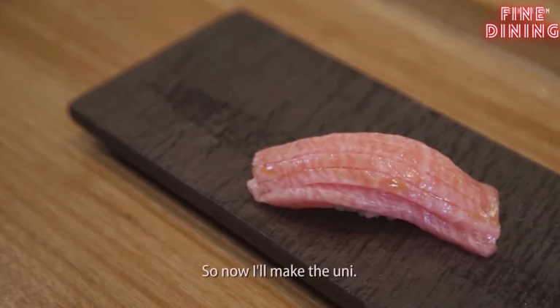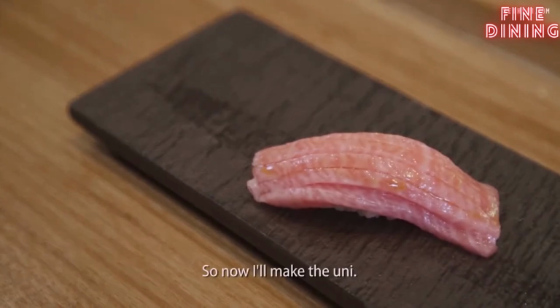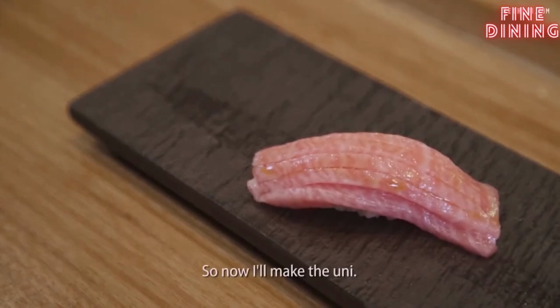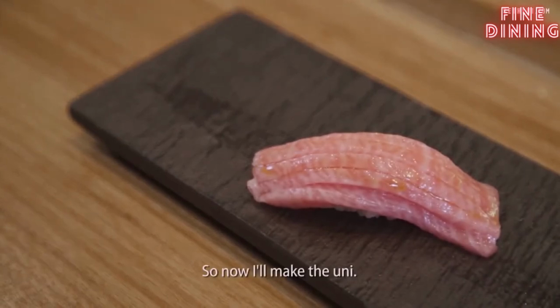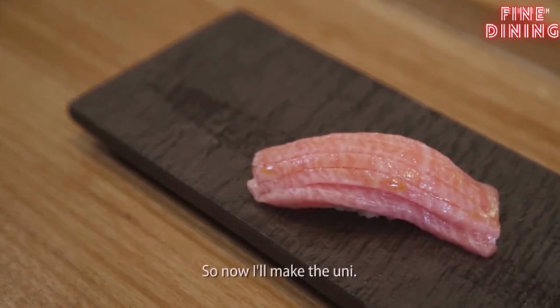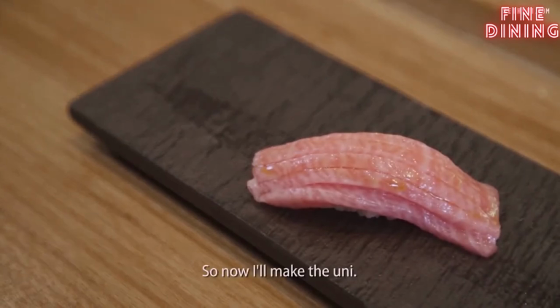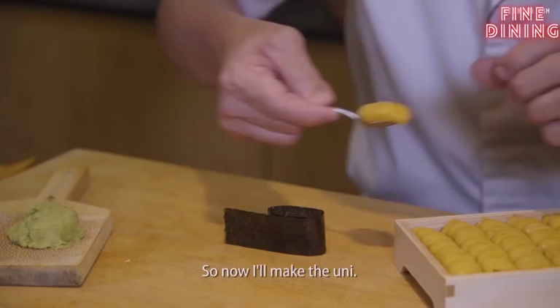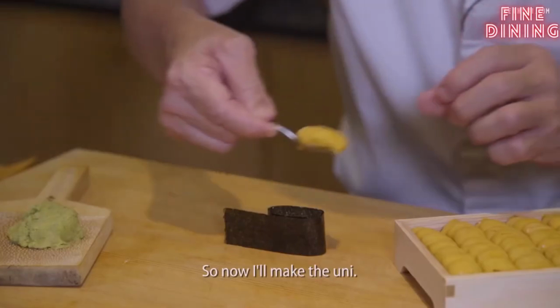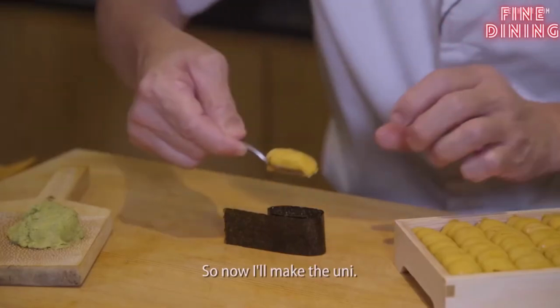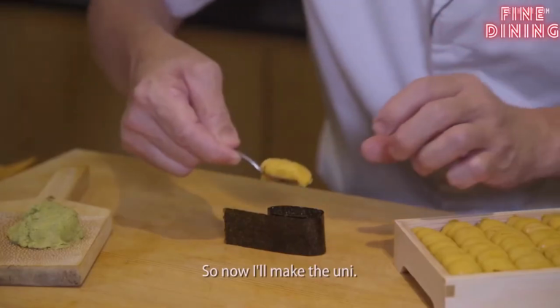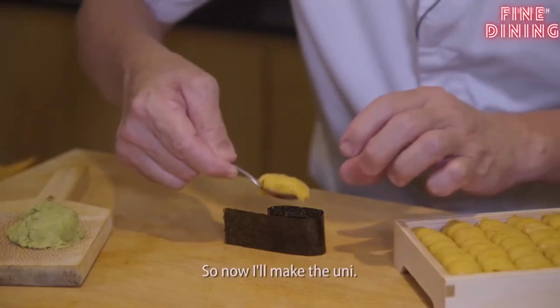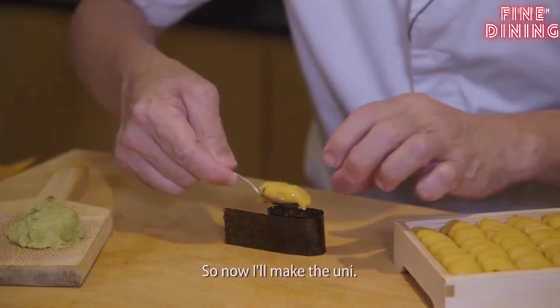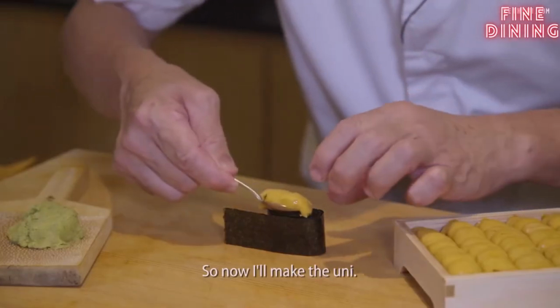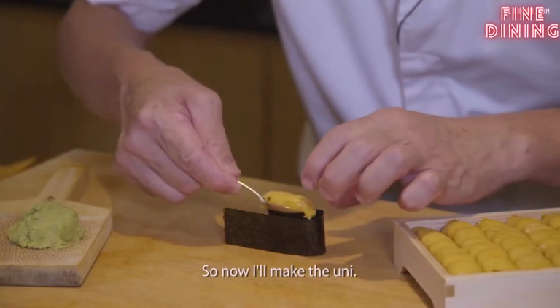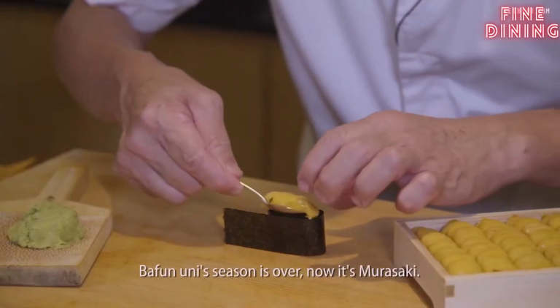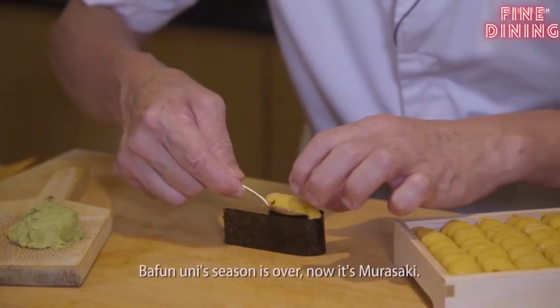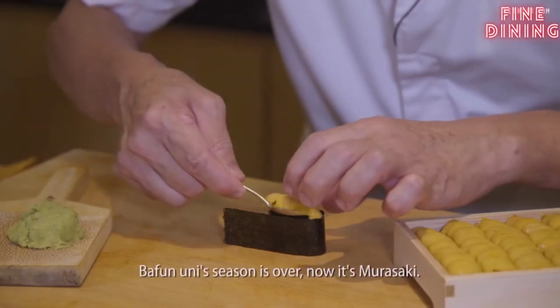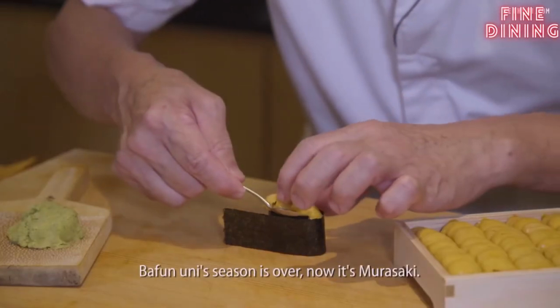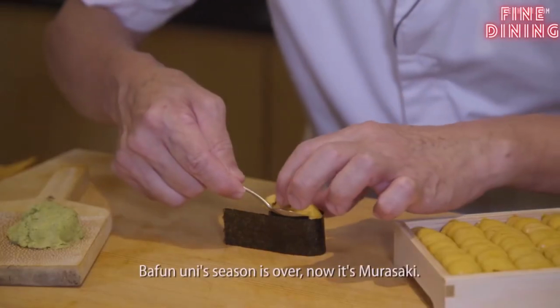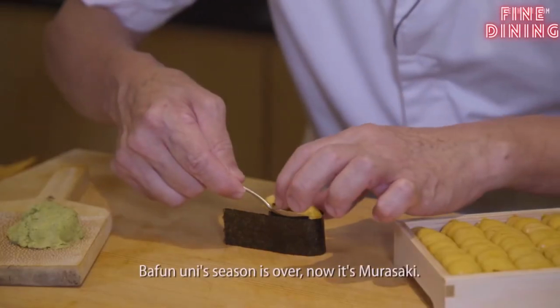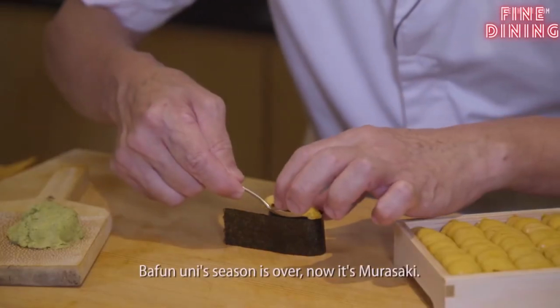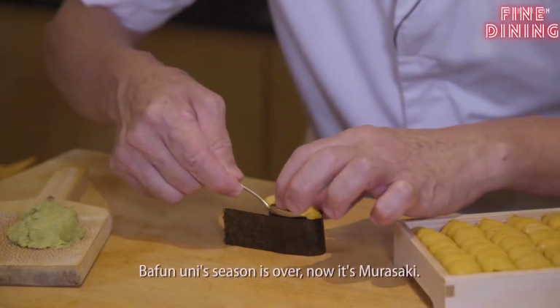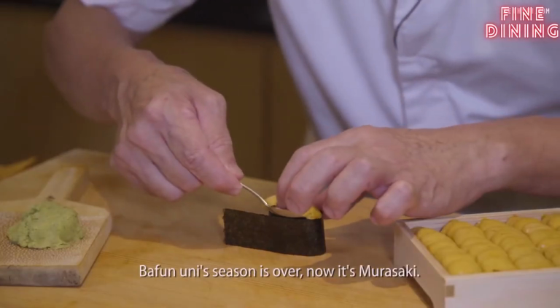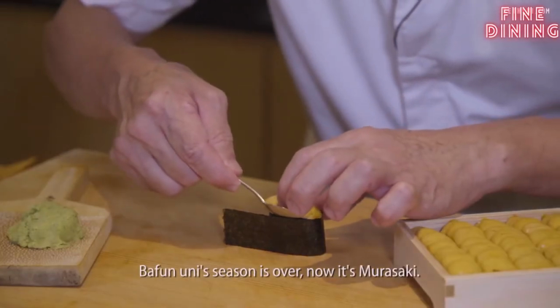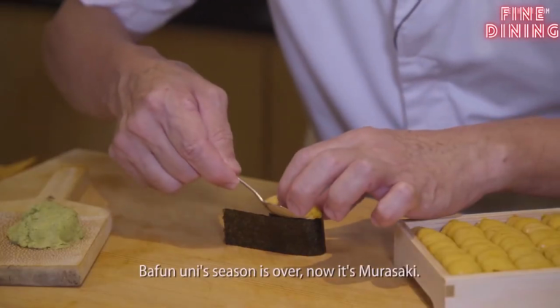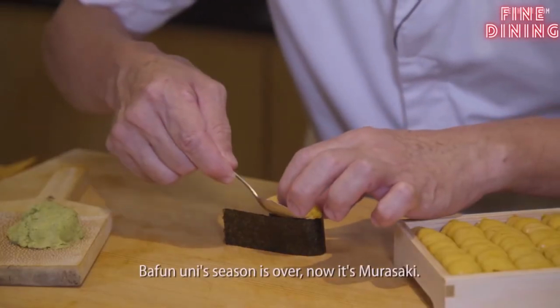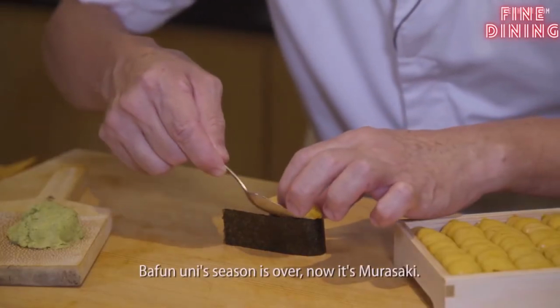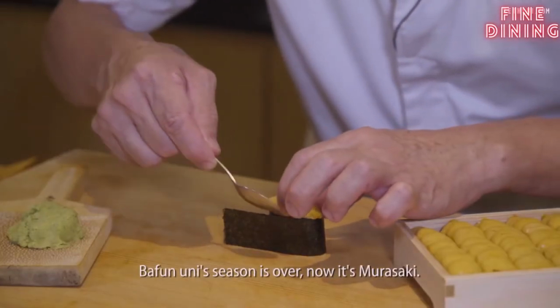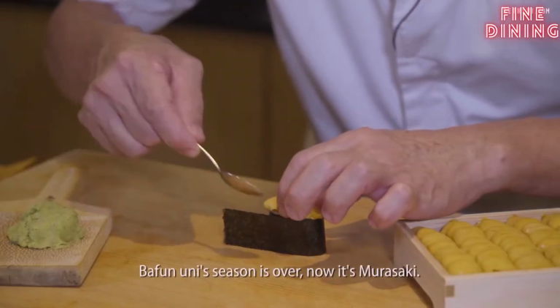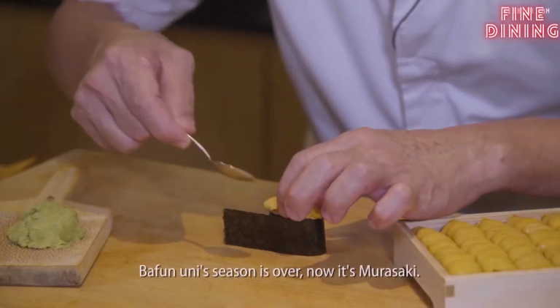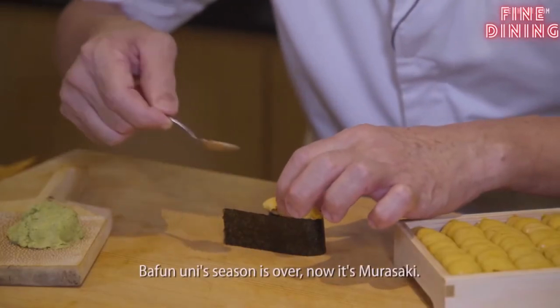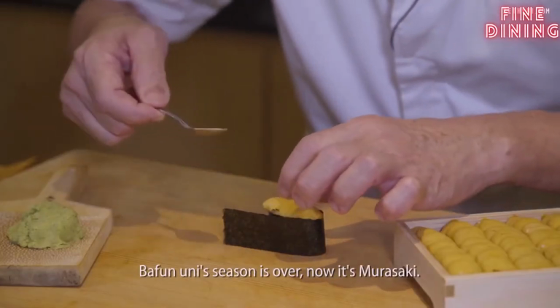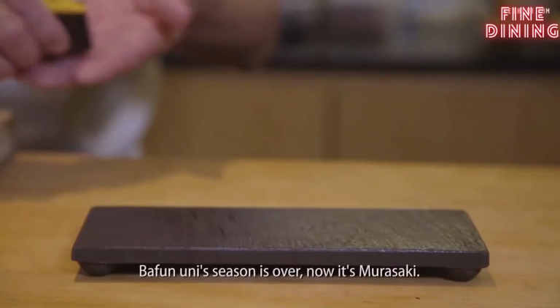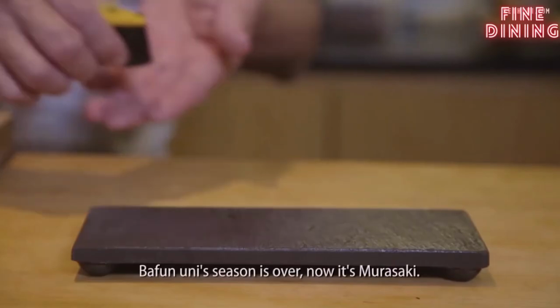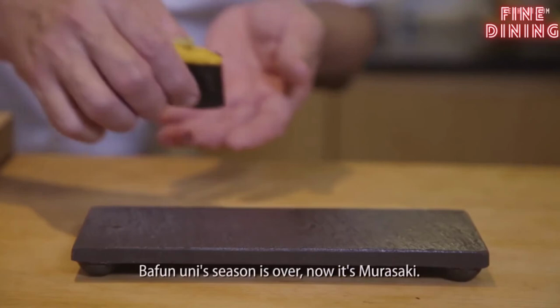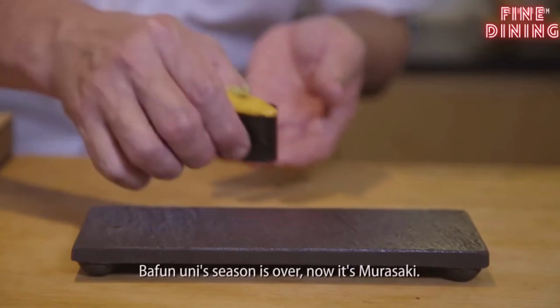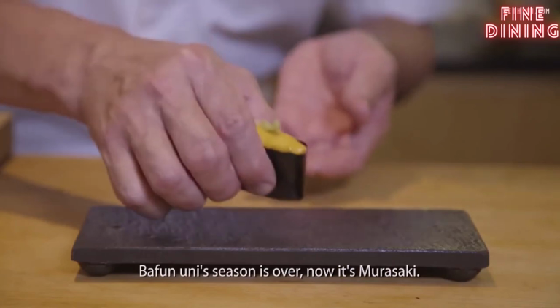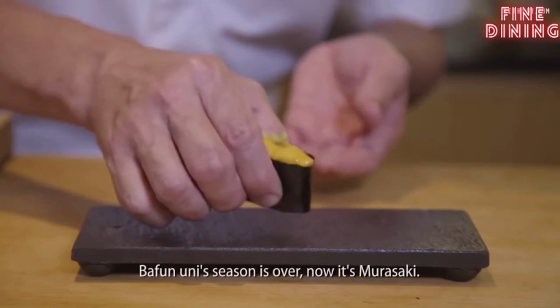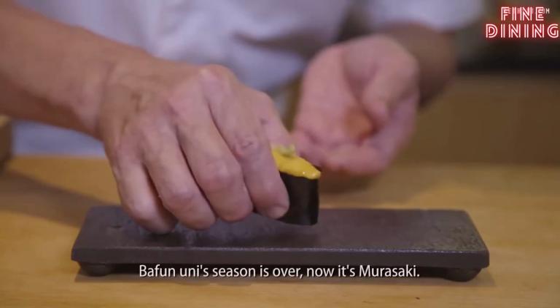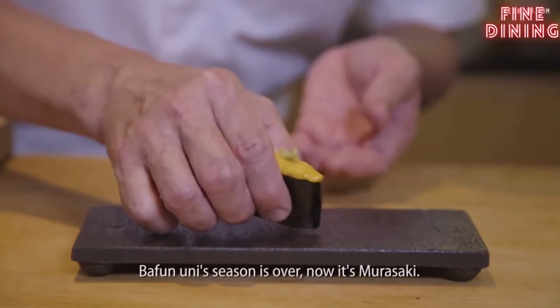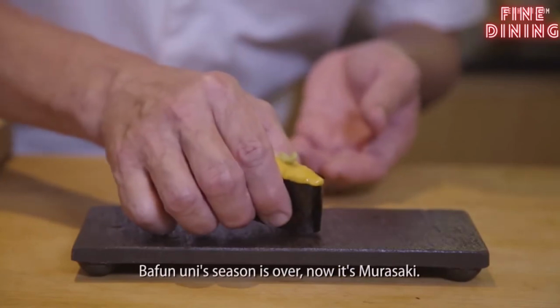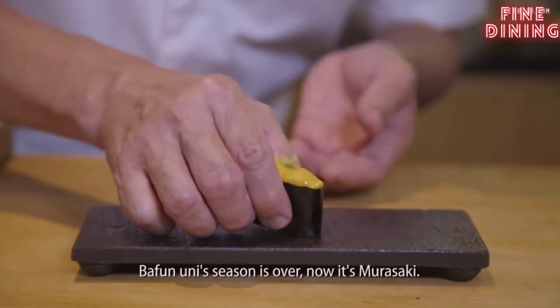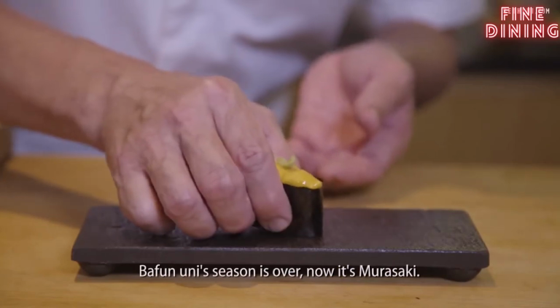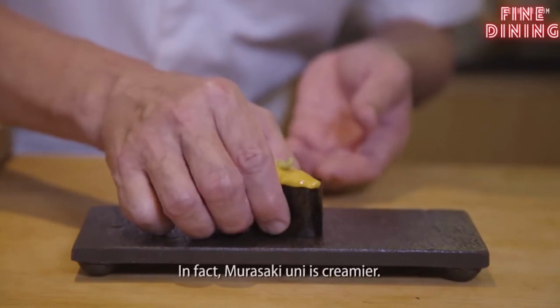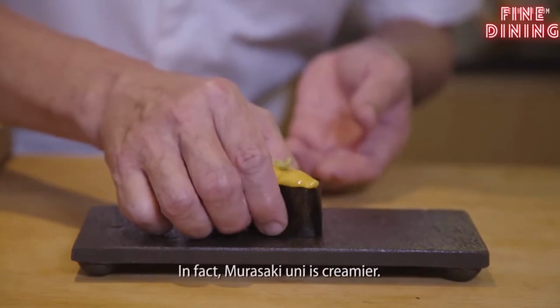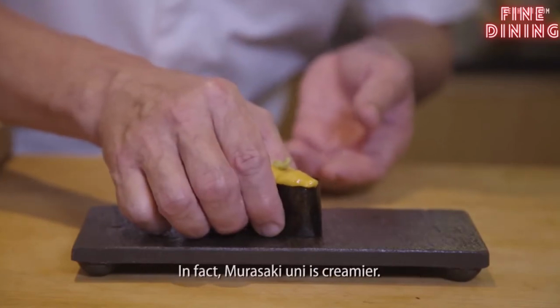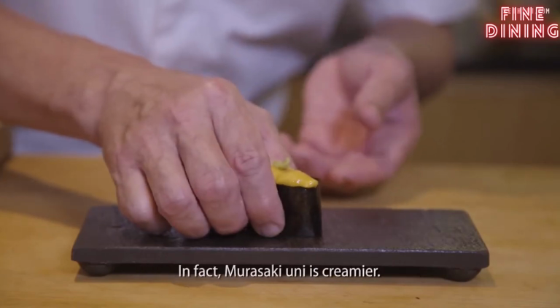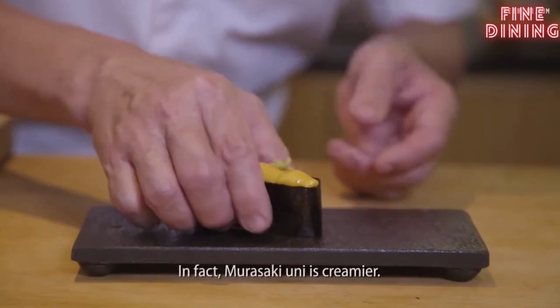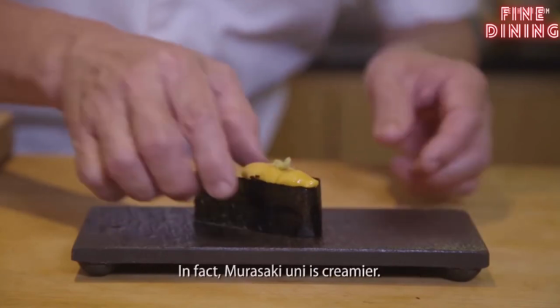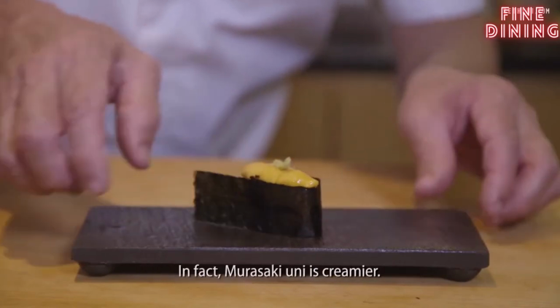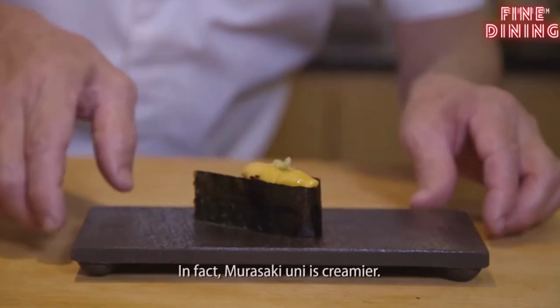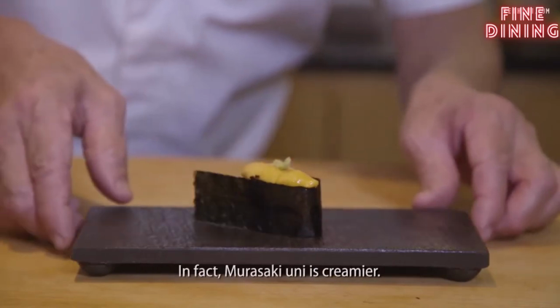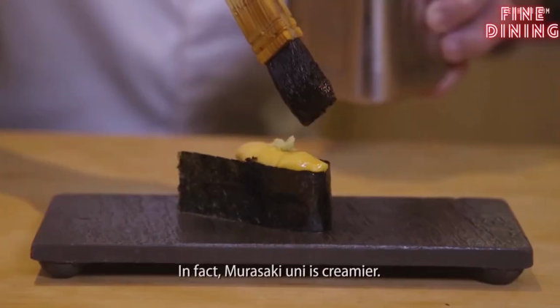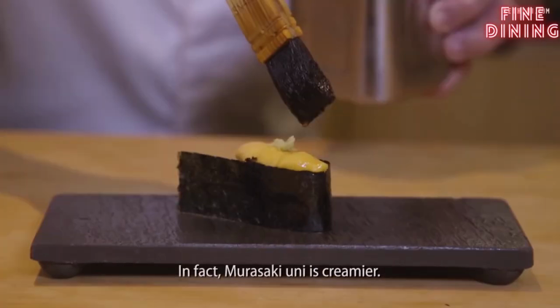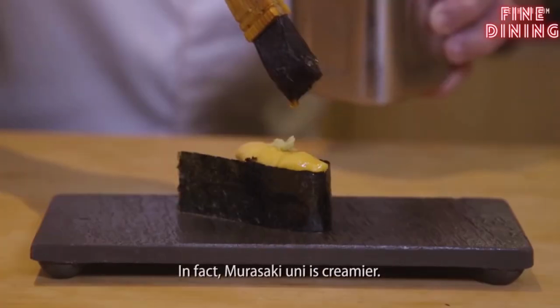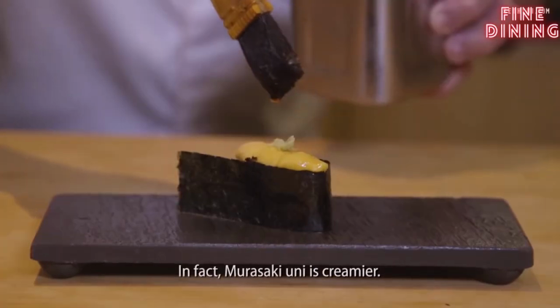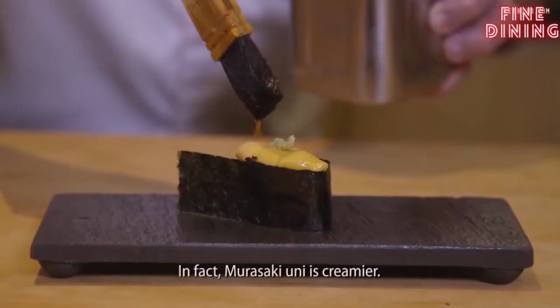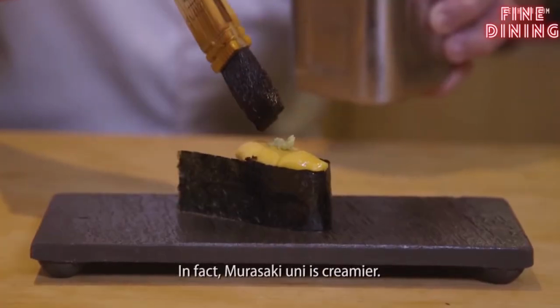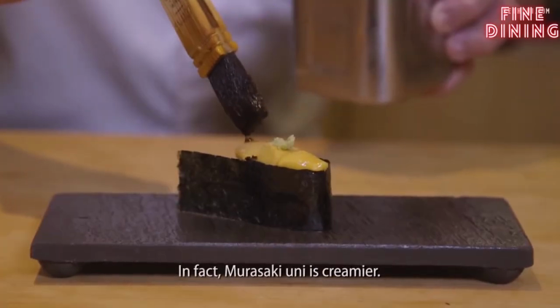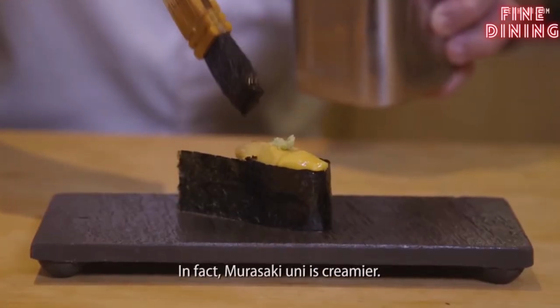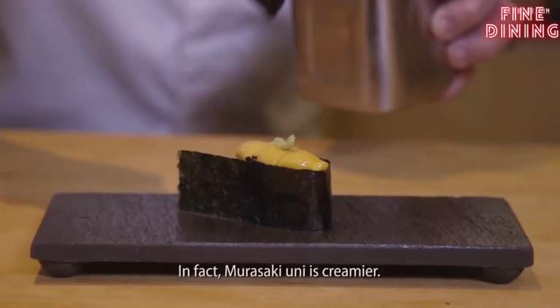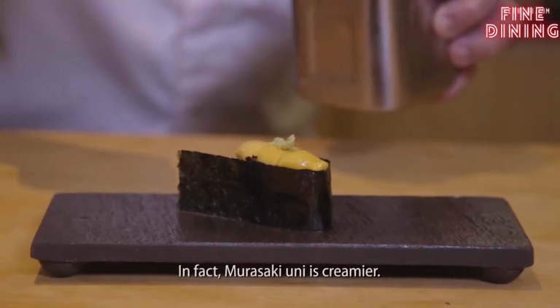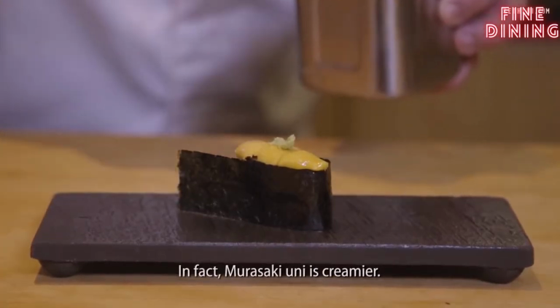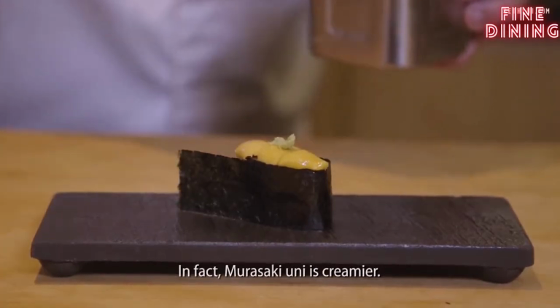Now I do the uni. The Bafu uni season is over — now it's Murasaki. In fact, Murasaki is more creamy.